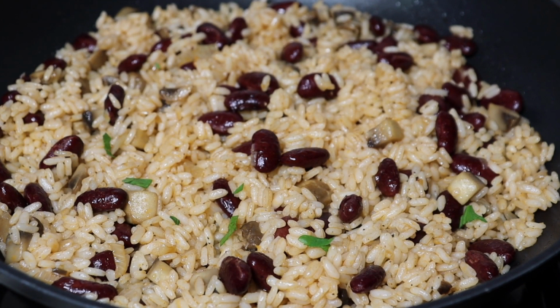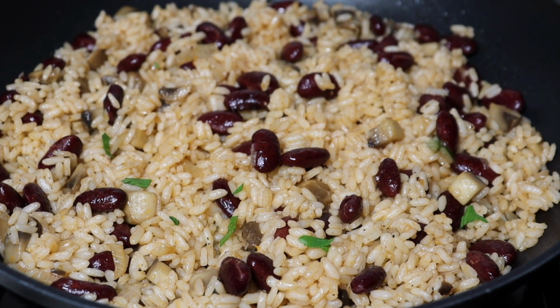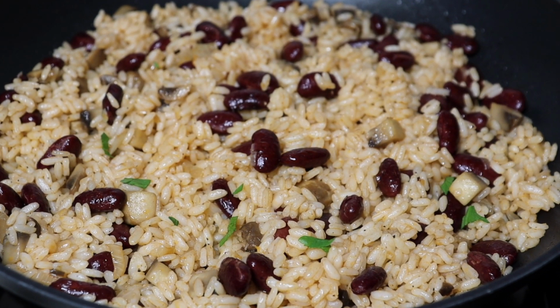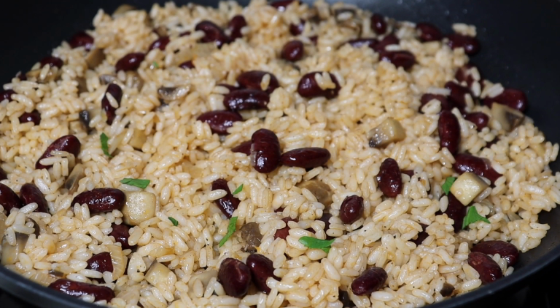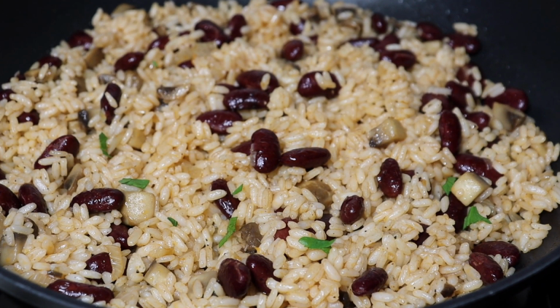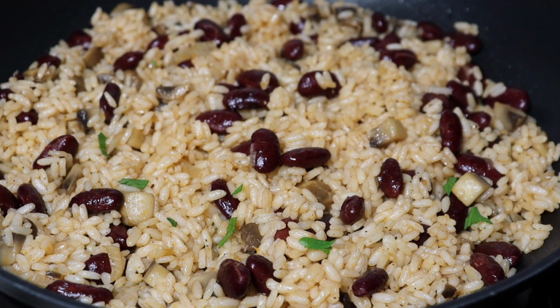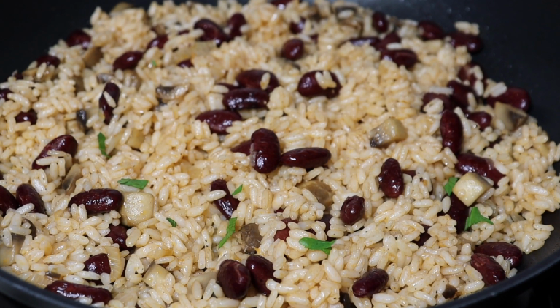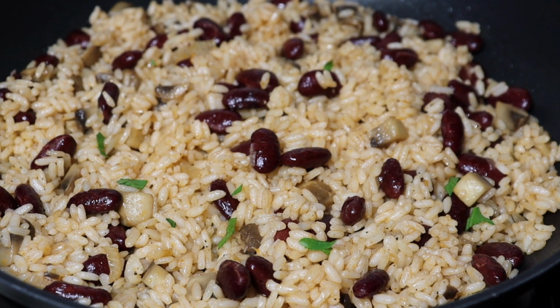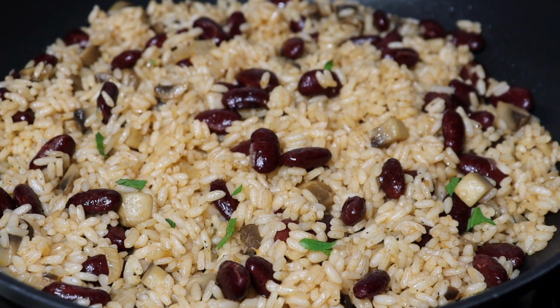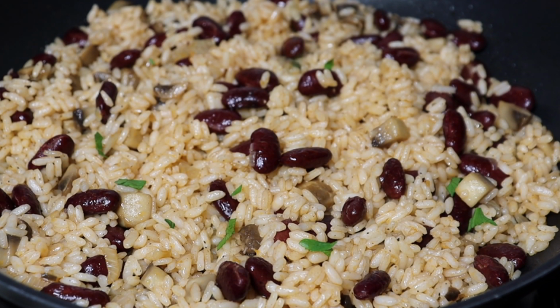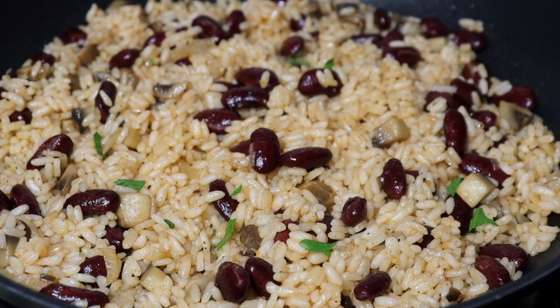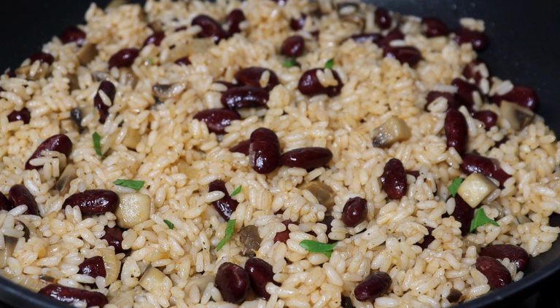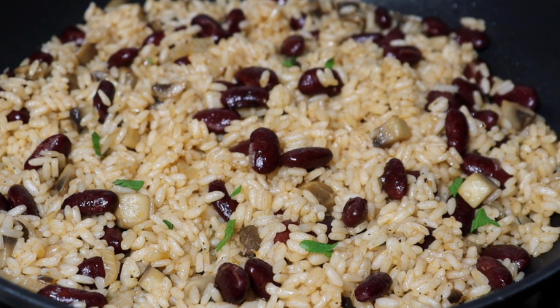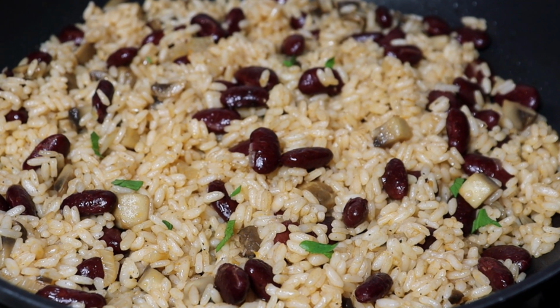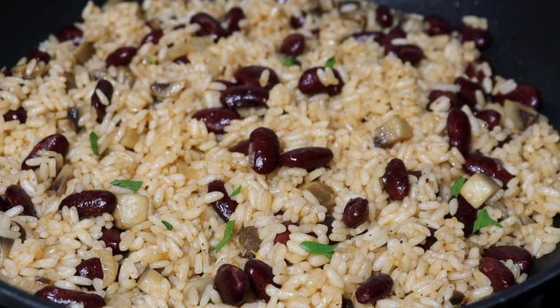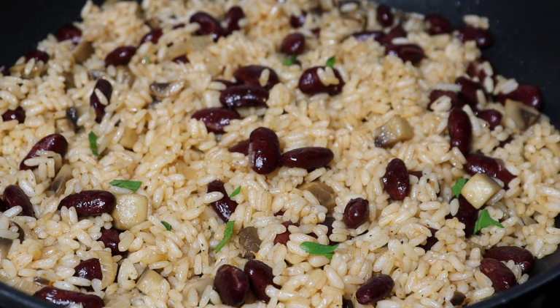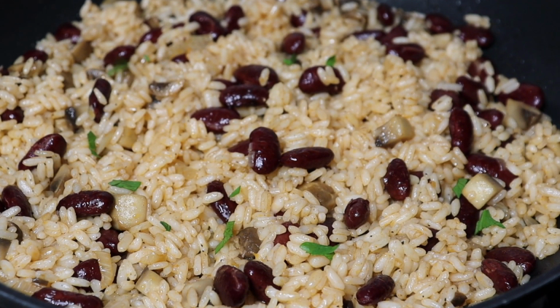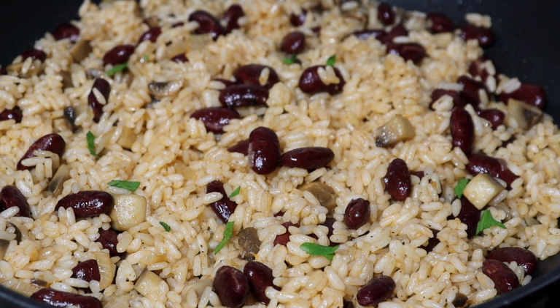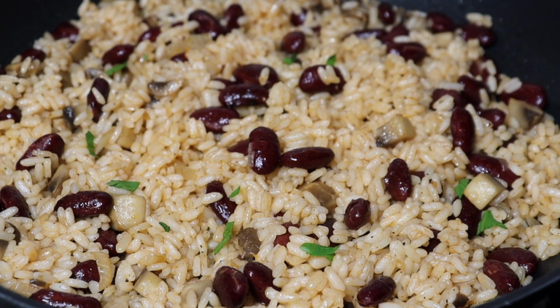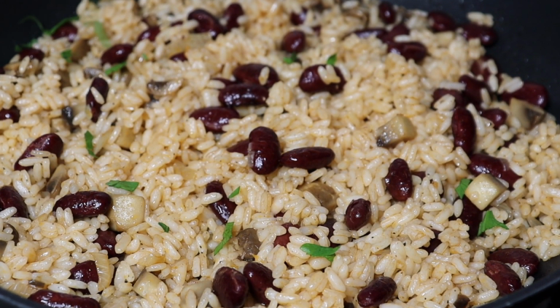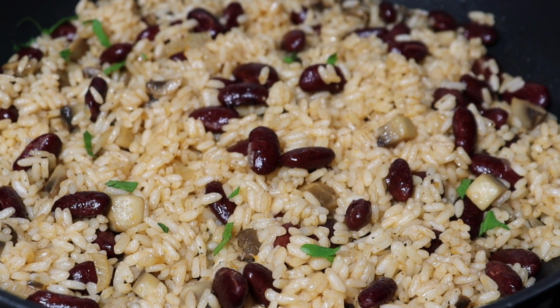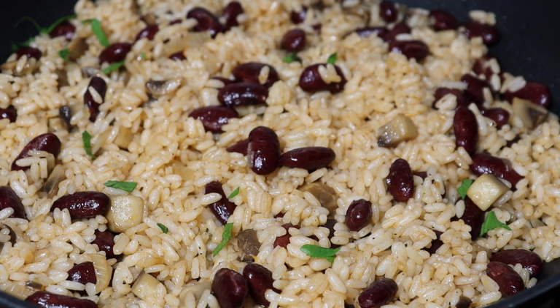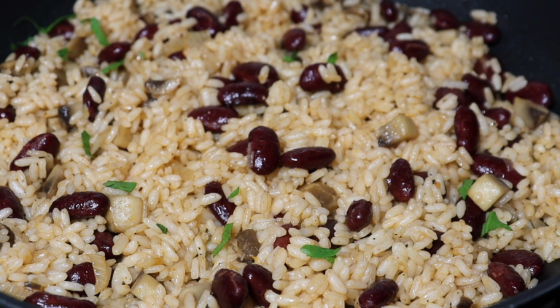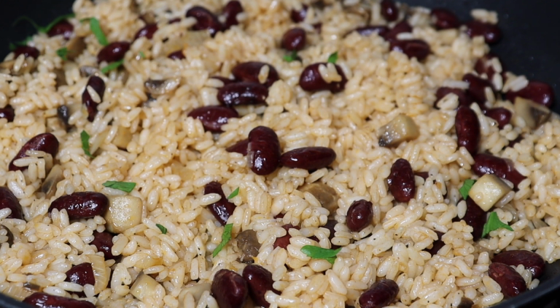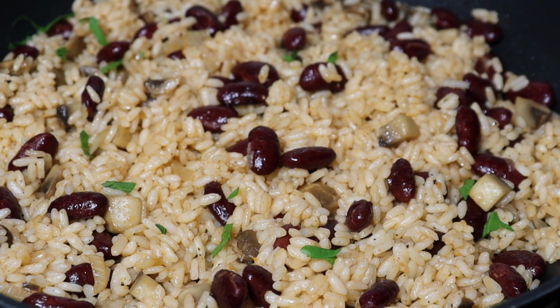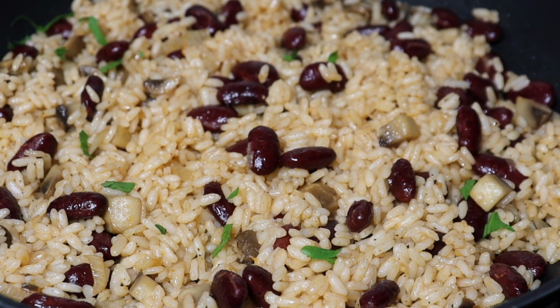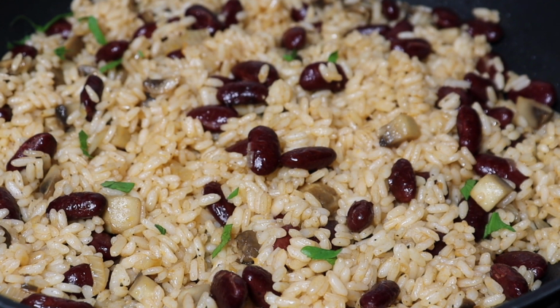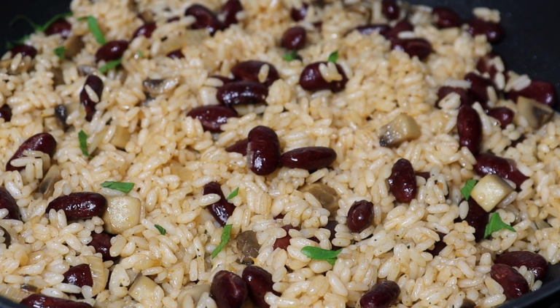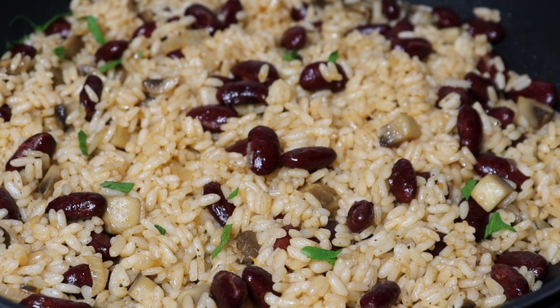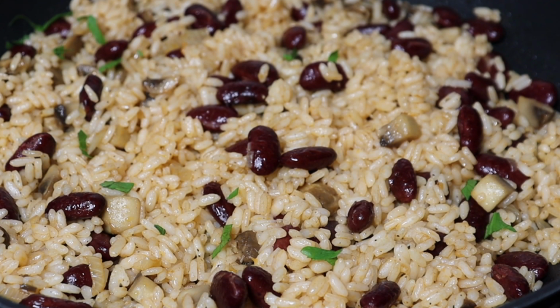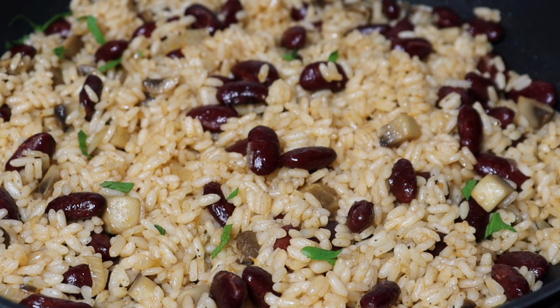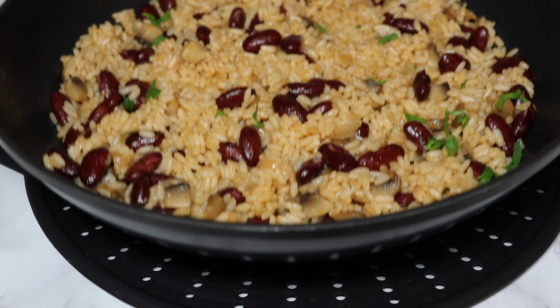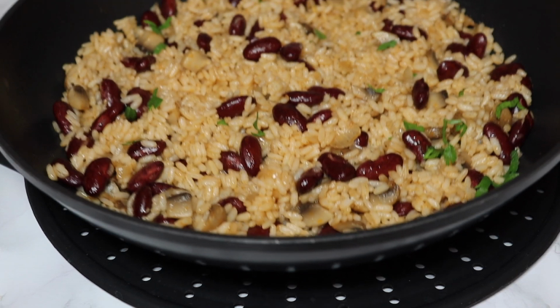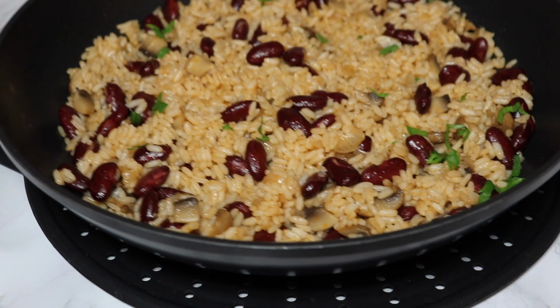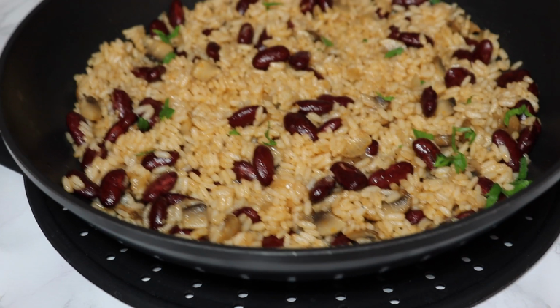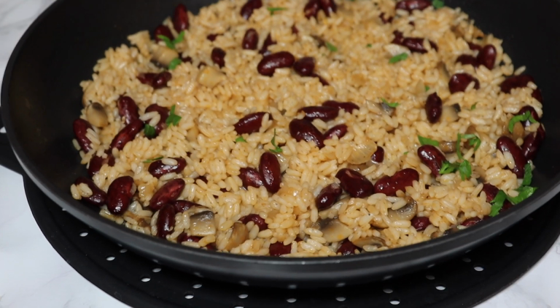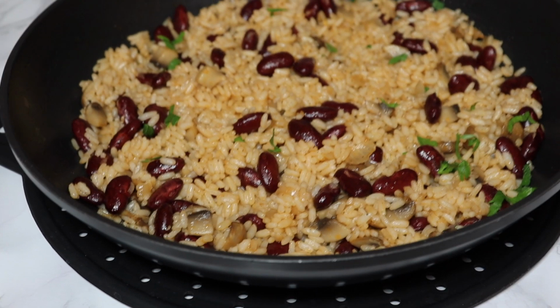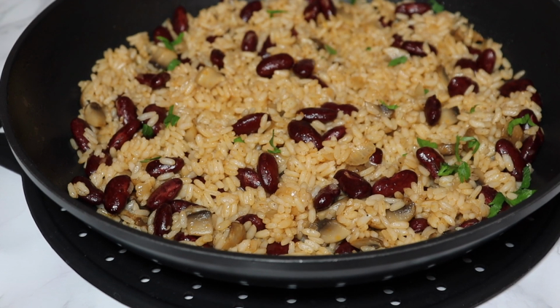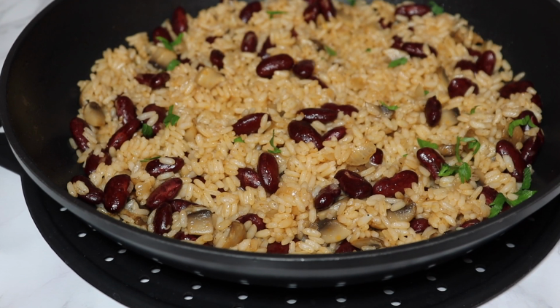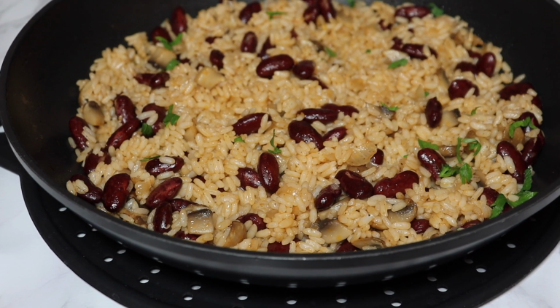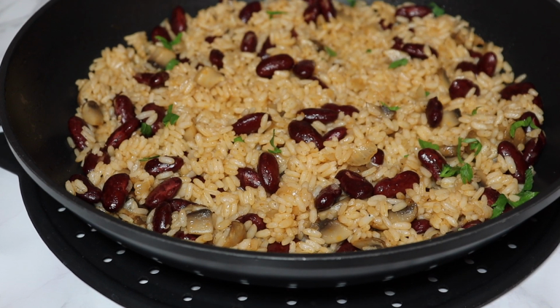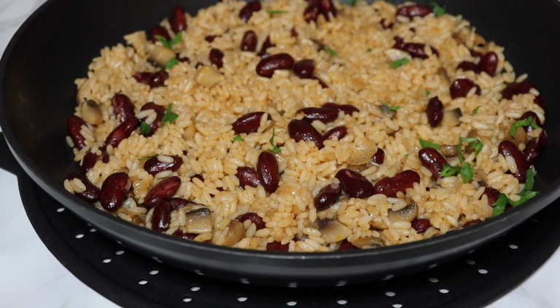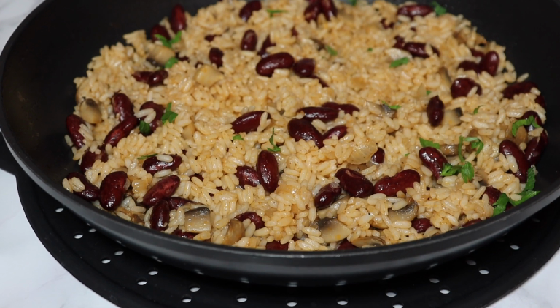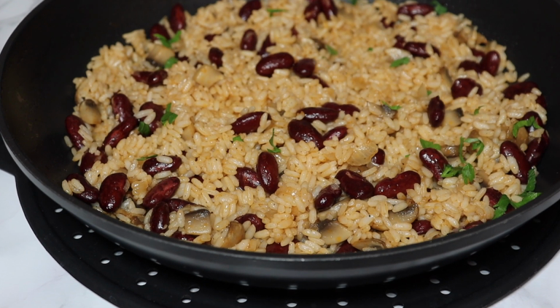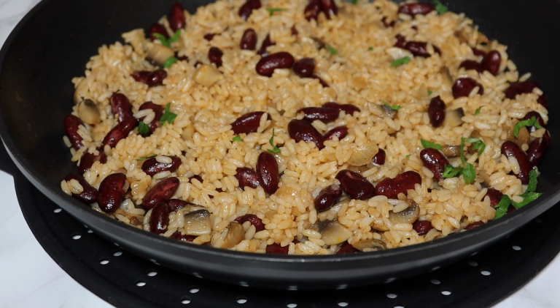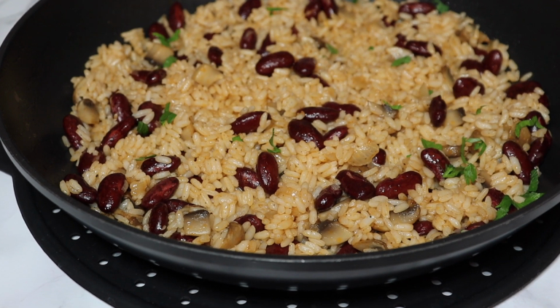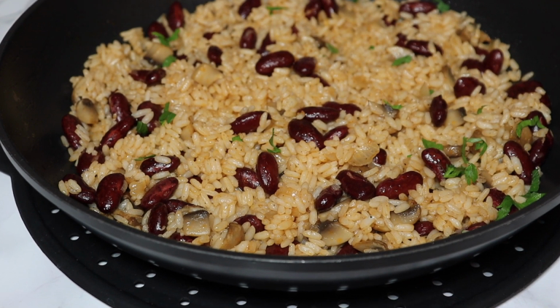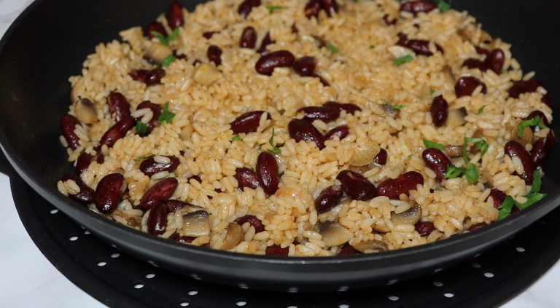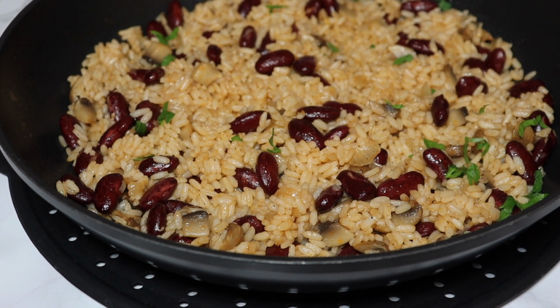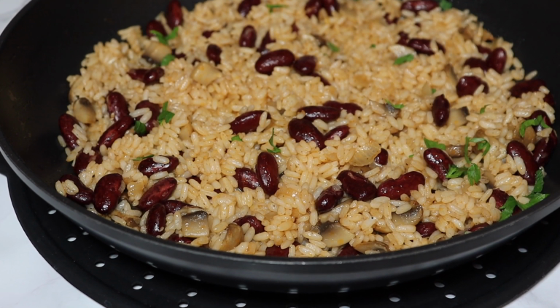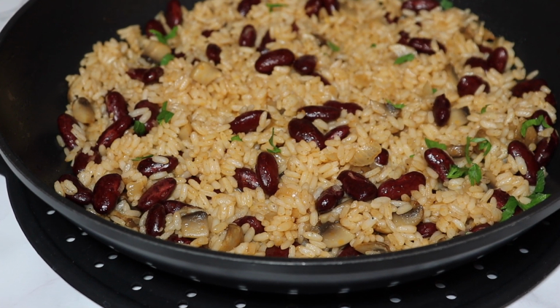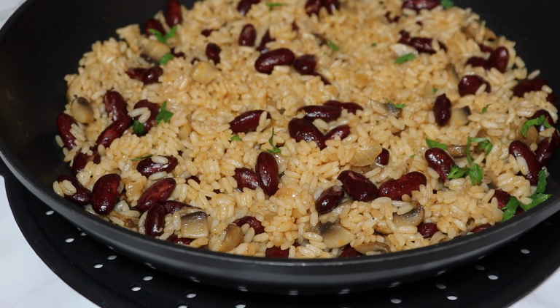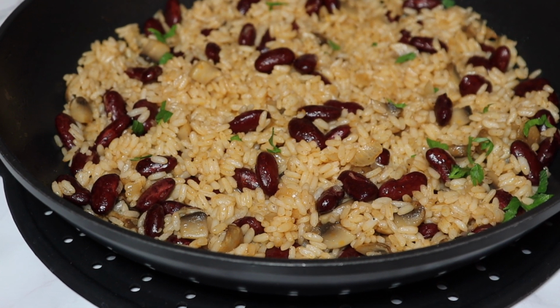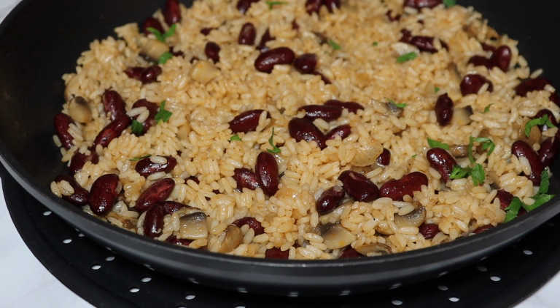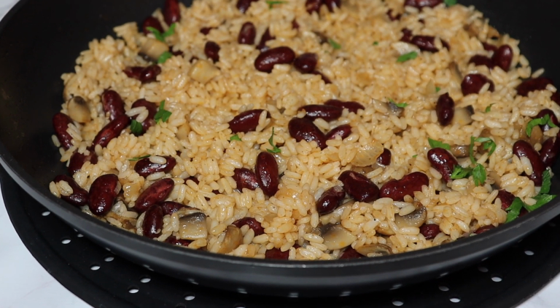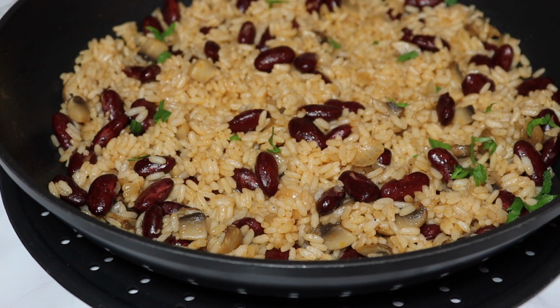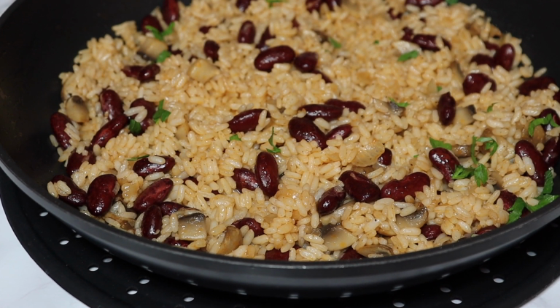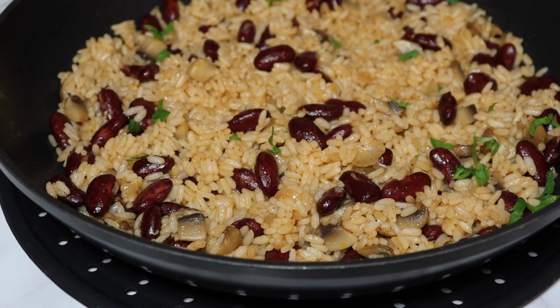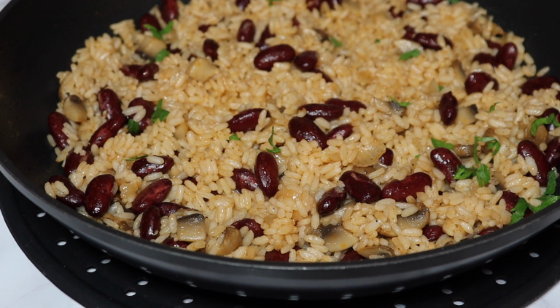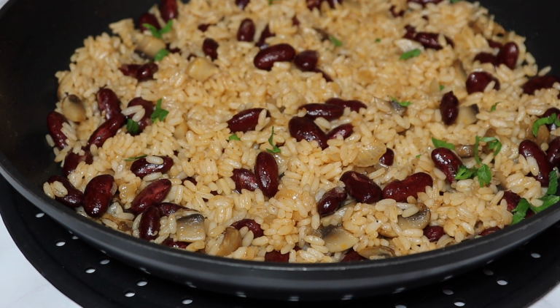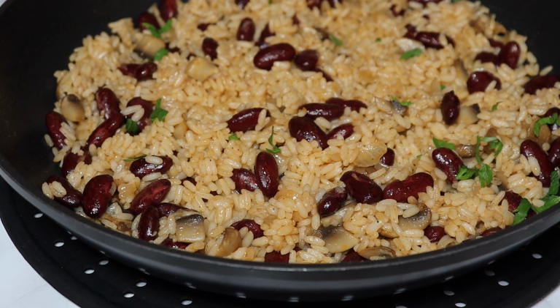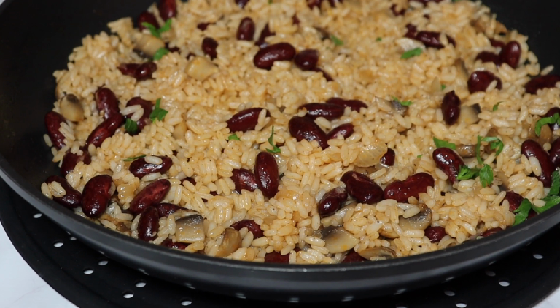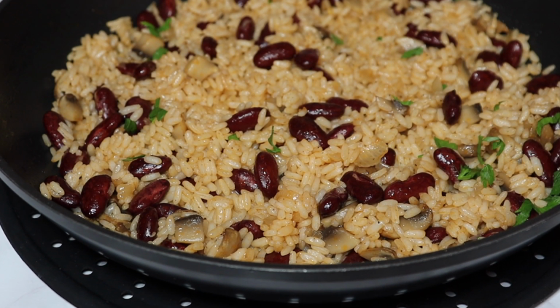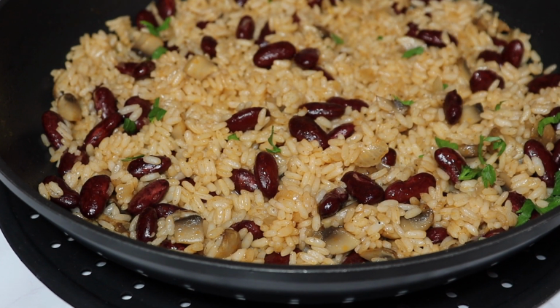Serve with any of the following: oxtail stew, minced stew, or chicken stew.